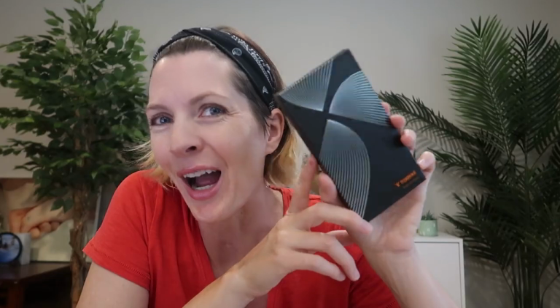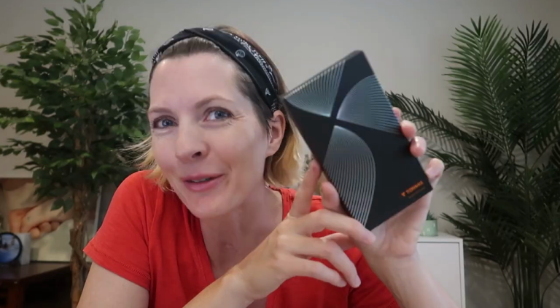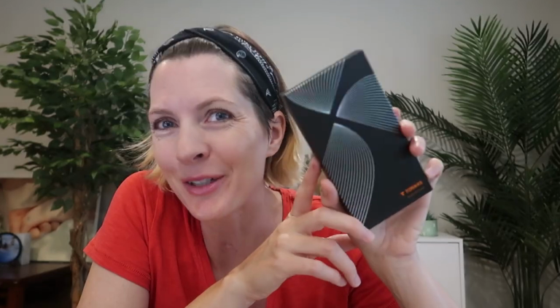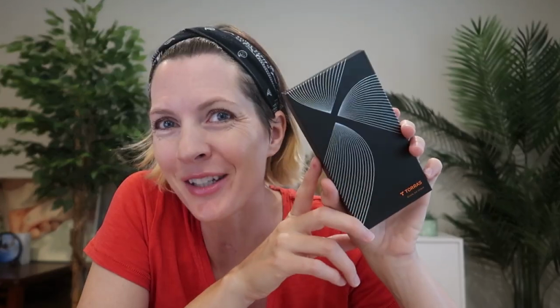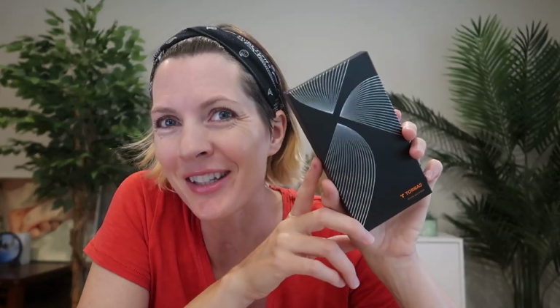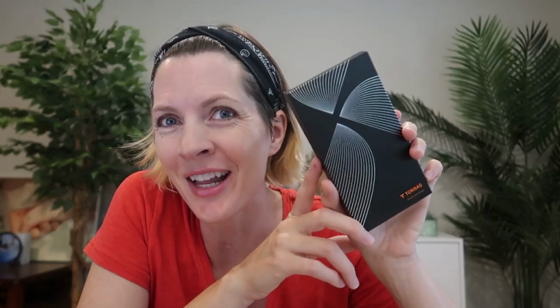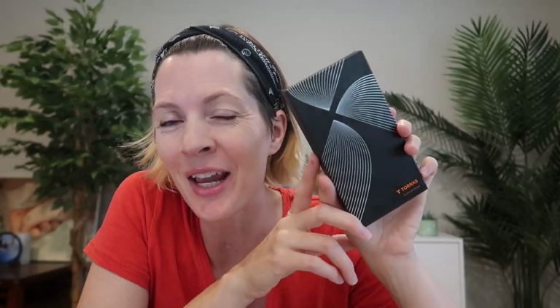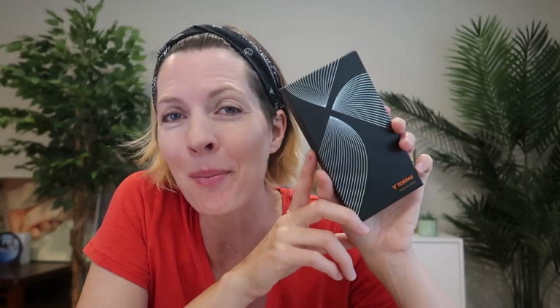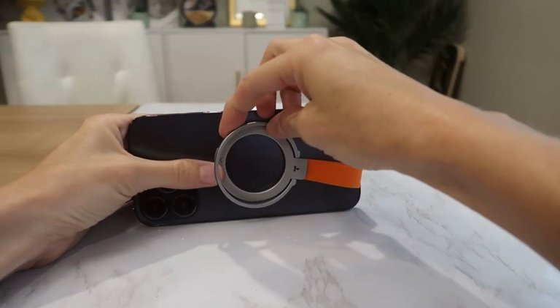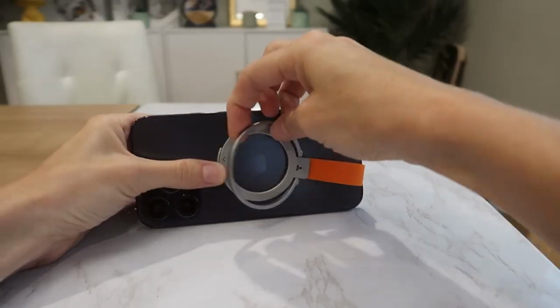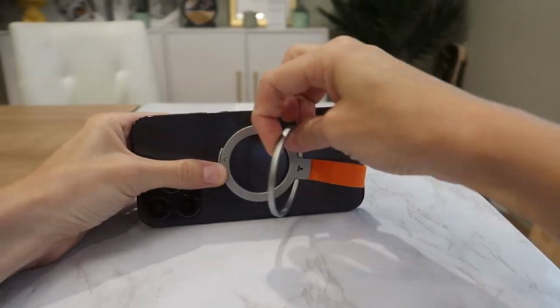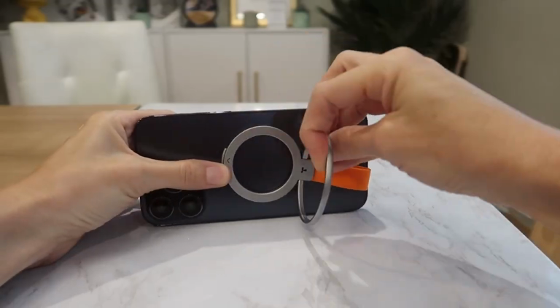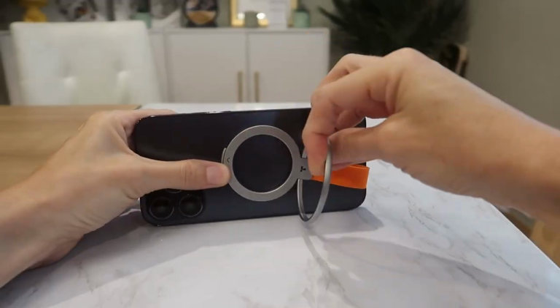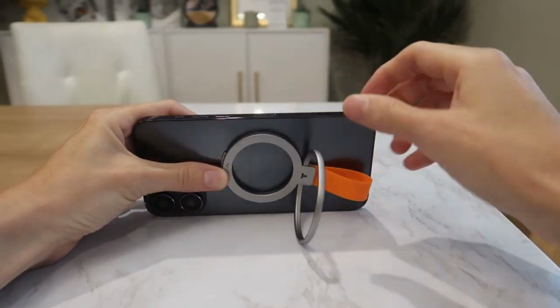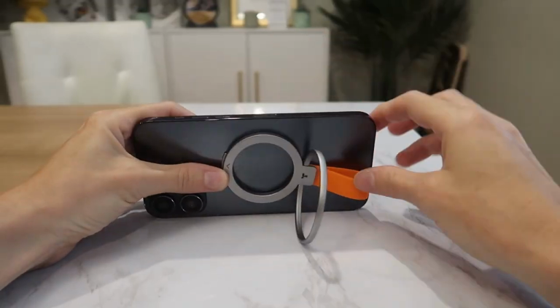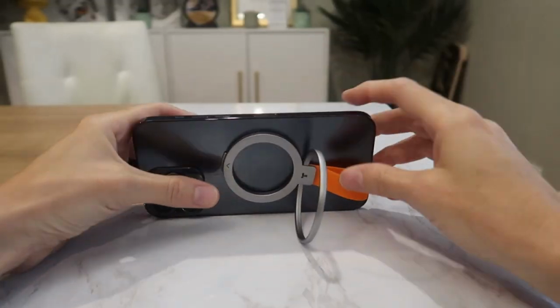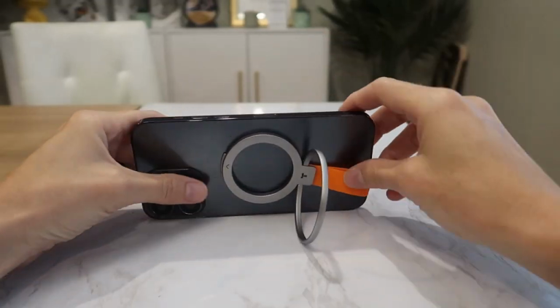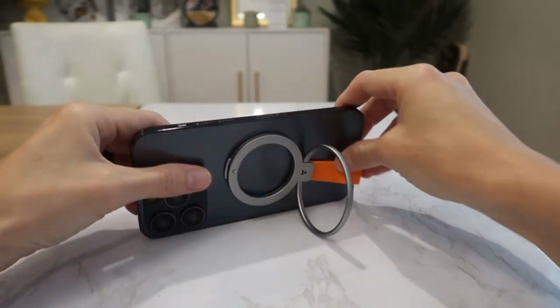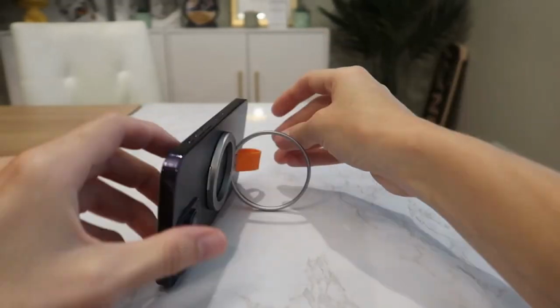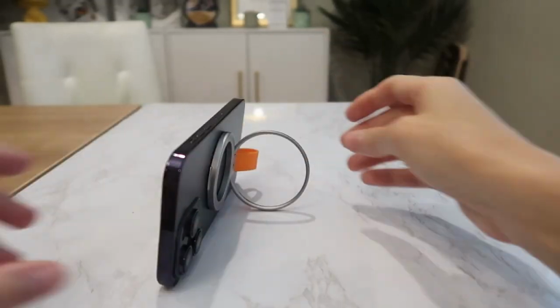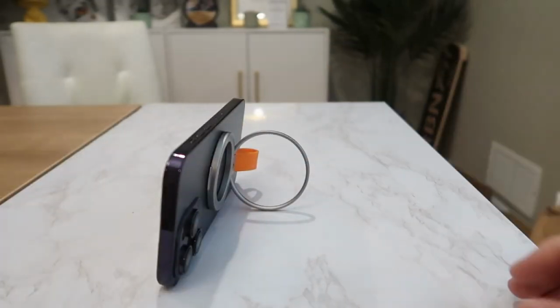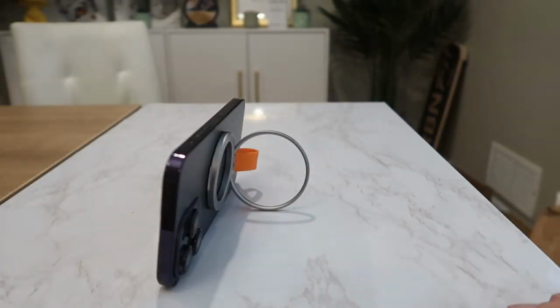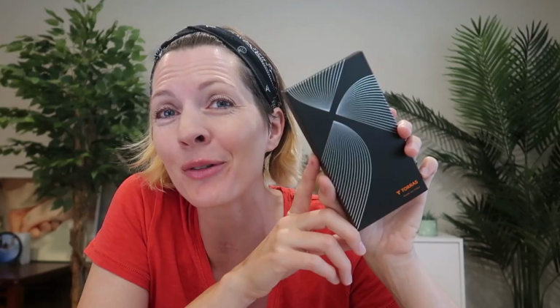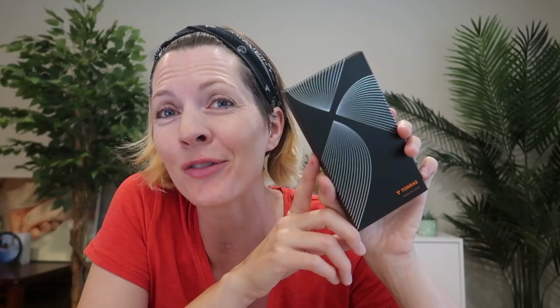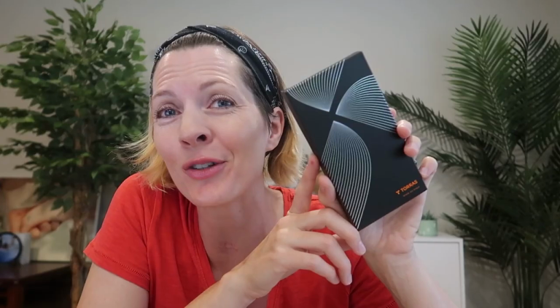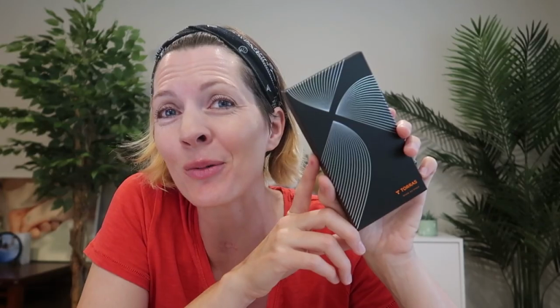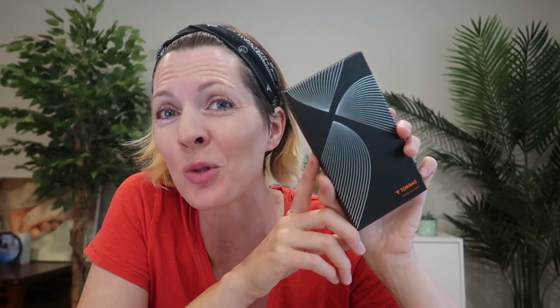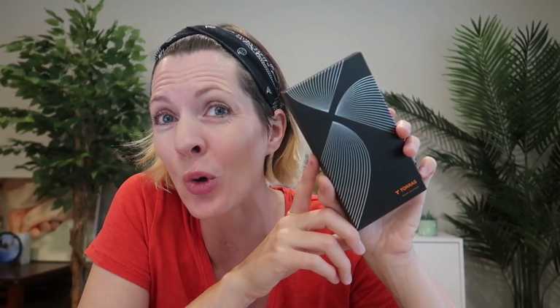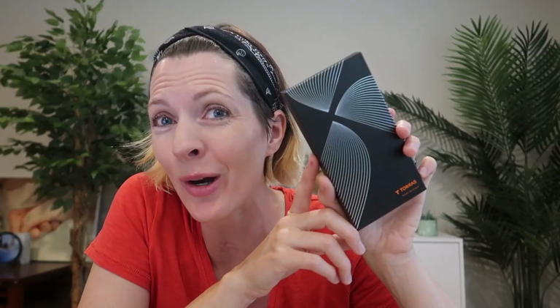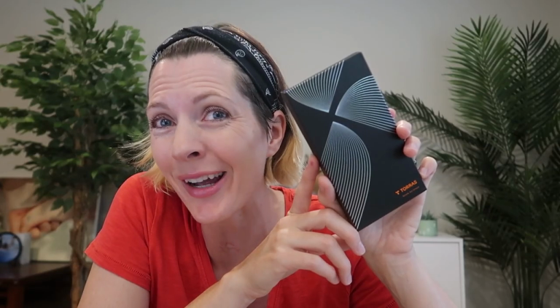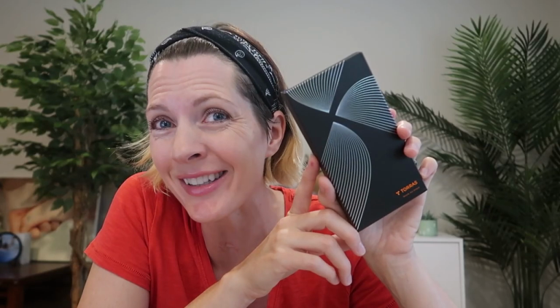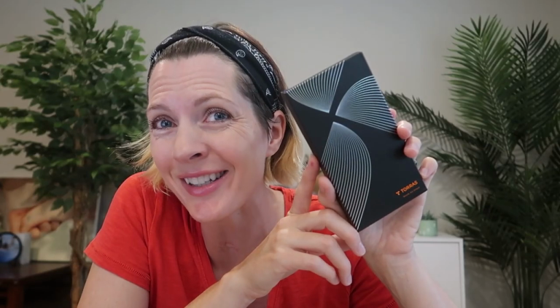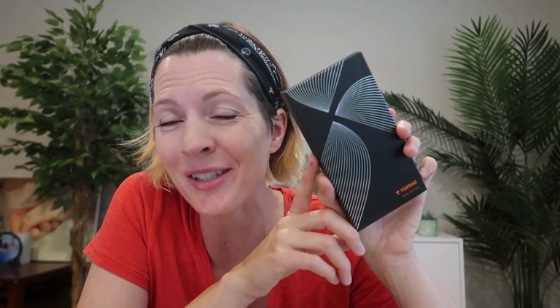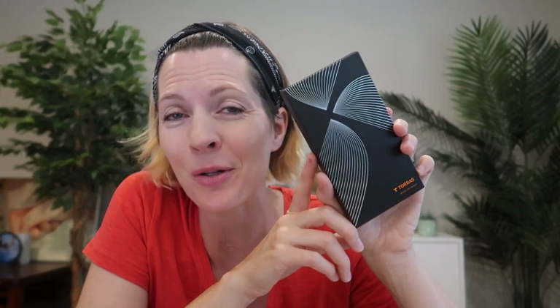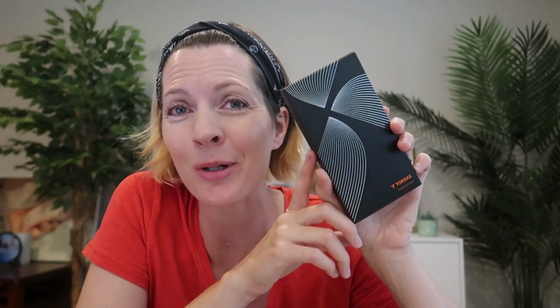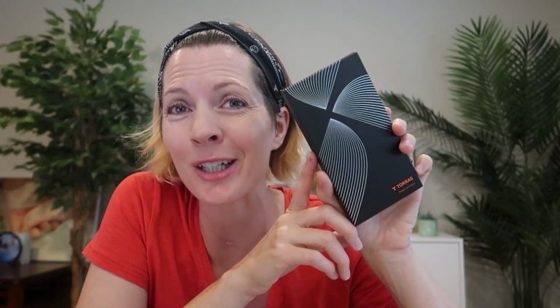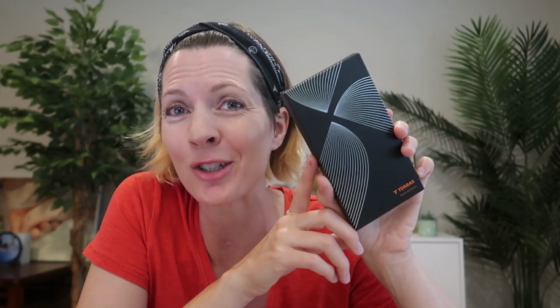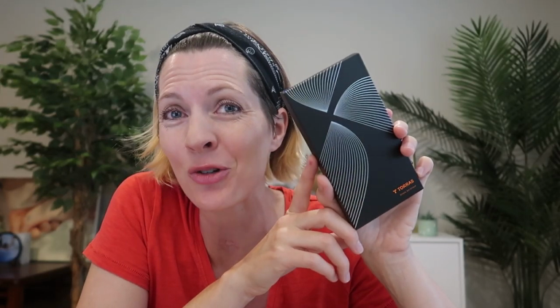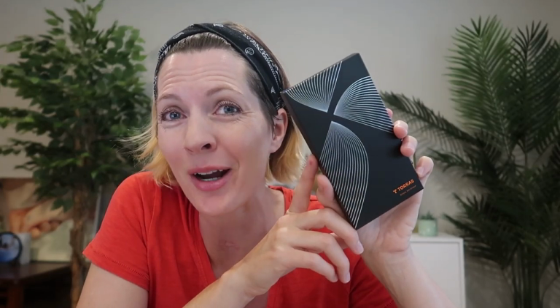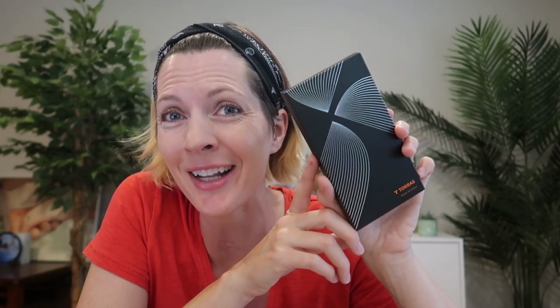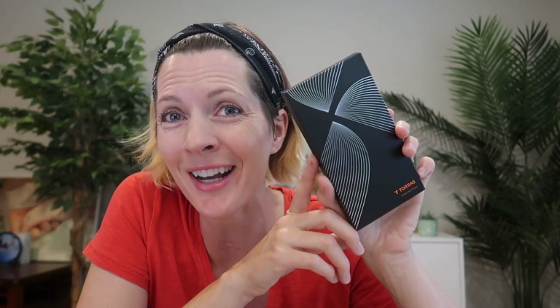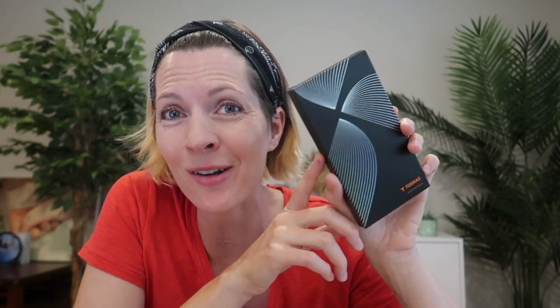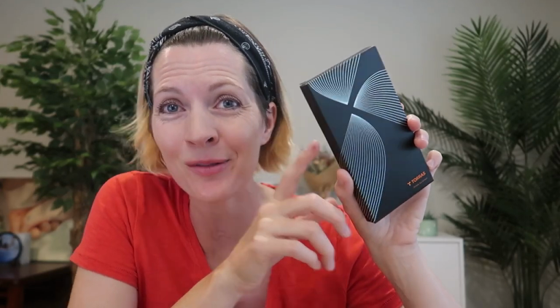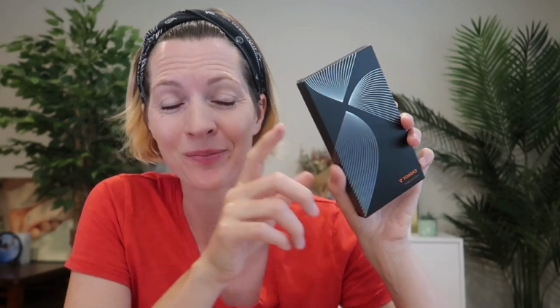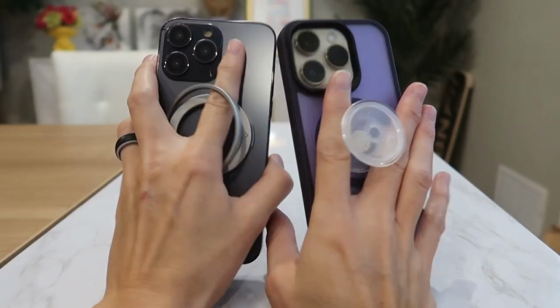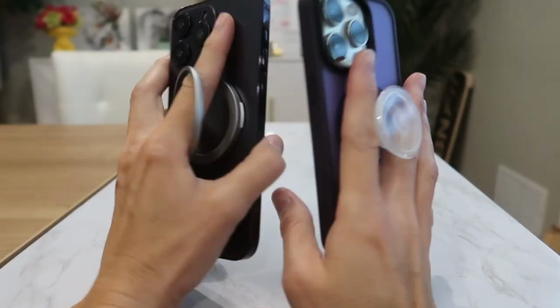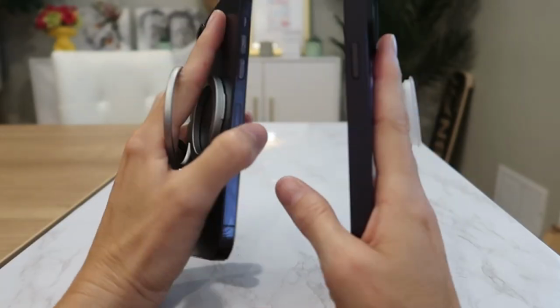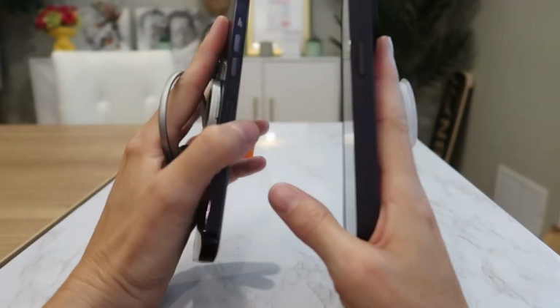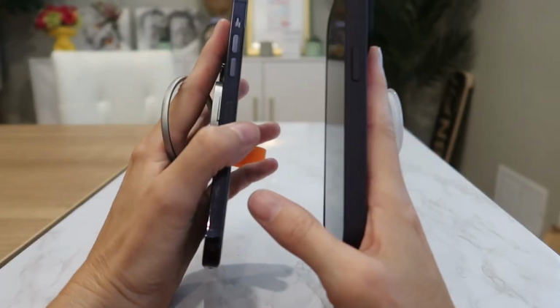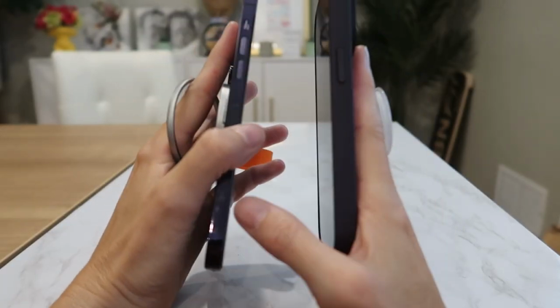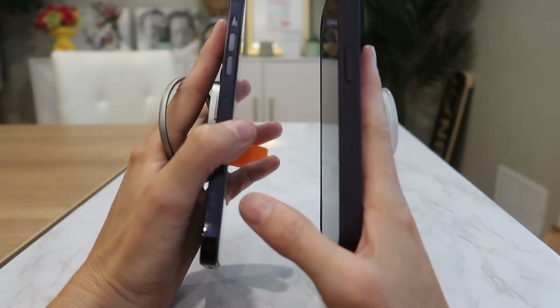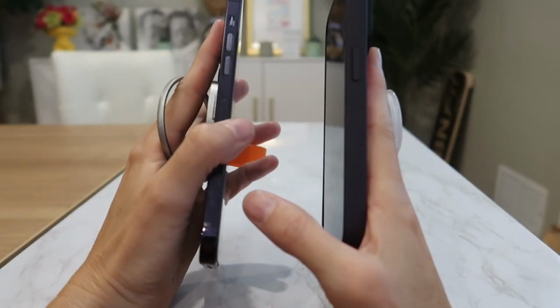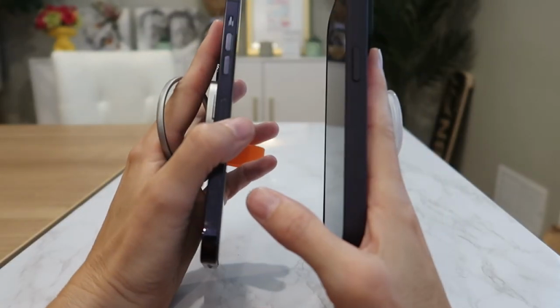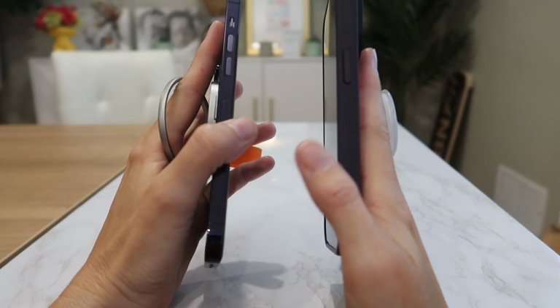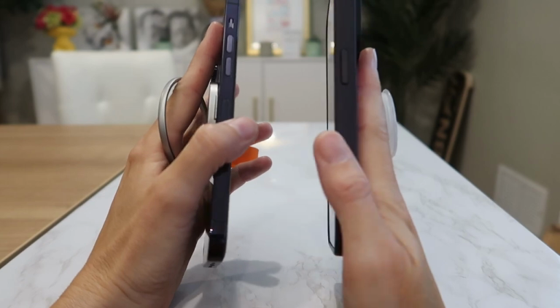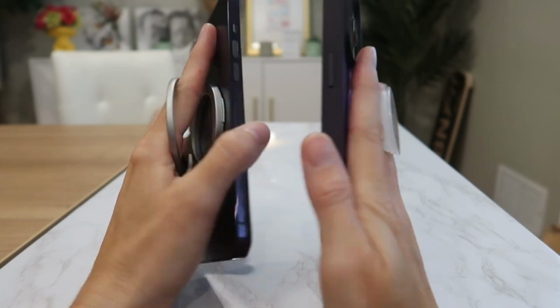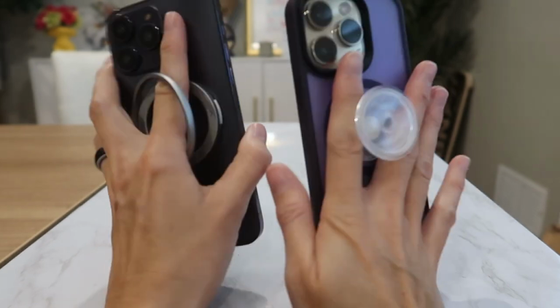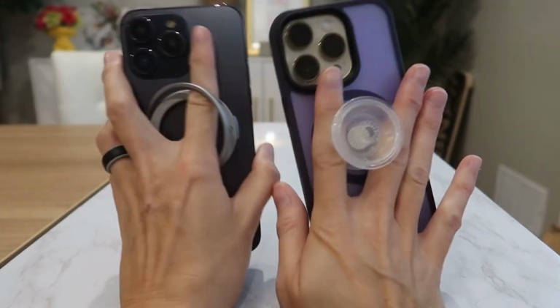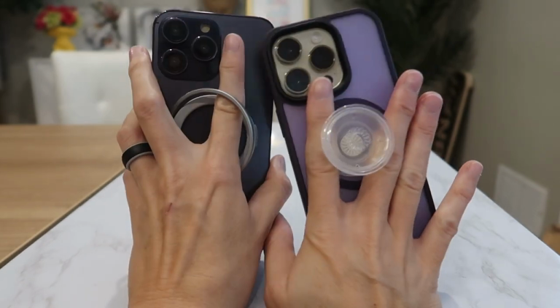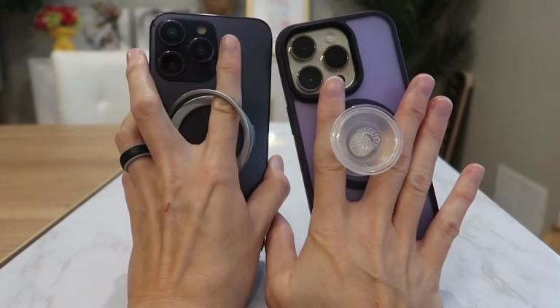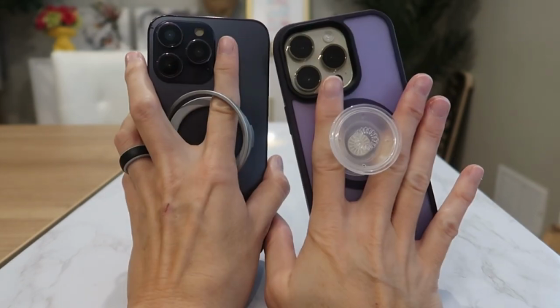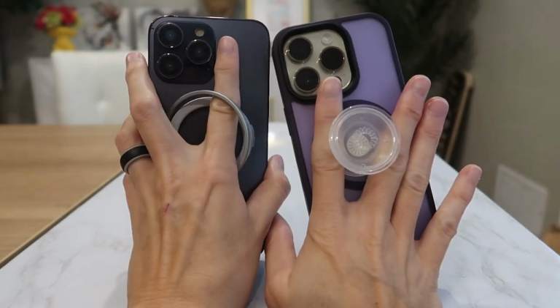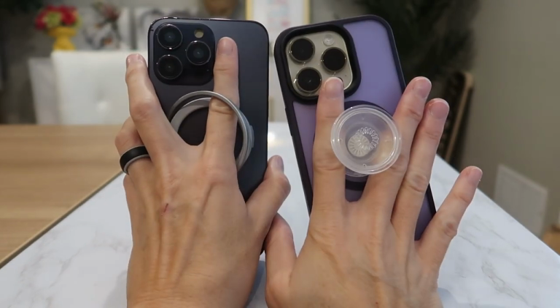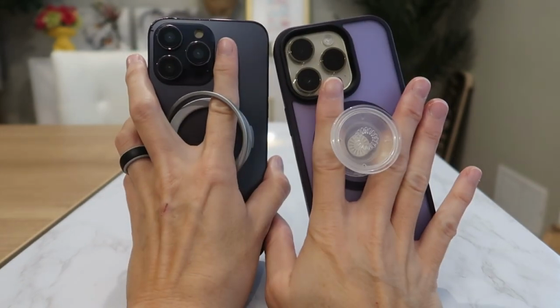I was just sent a magnetic phone grip holder to review from Toraz, so we're going to try it out and compare it to a traditional pop socket.